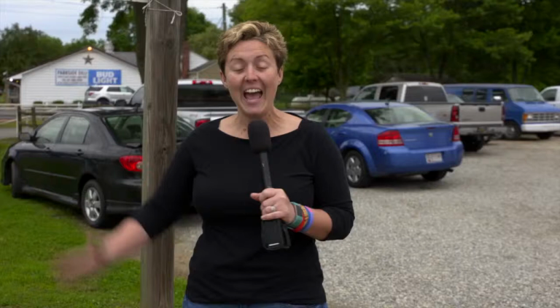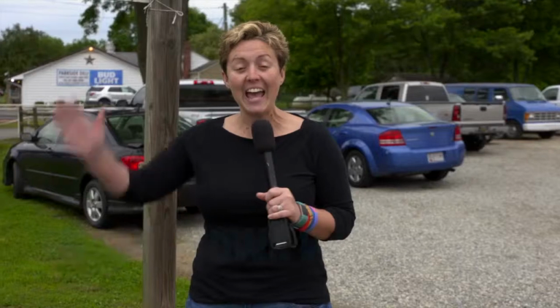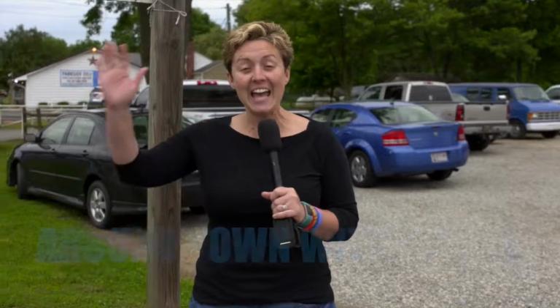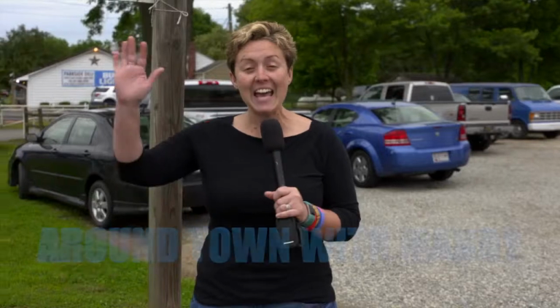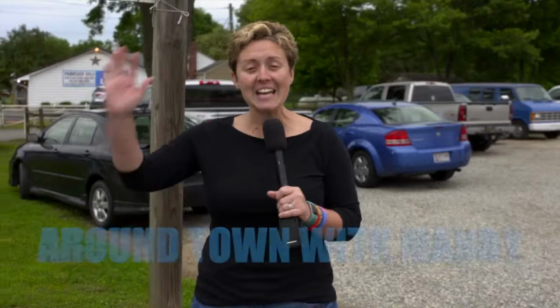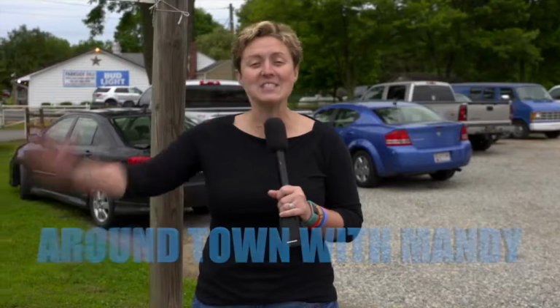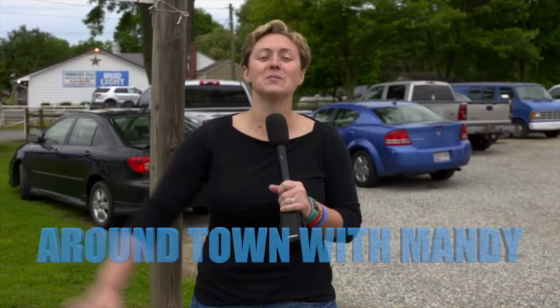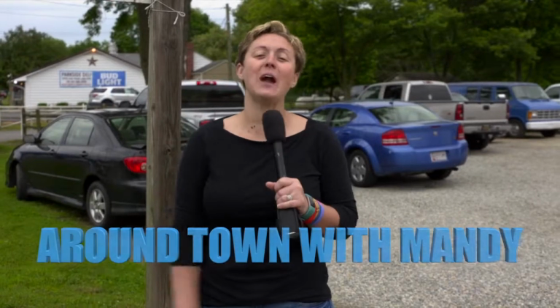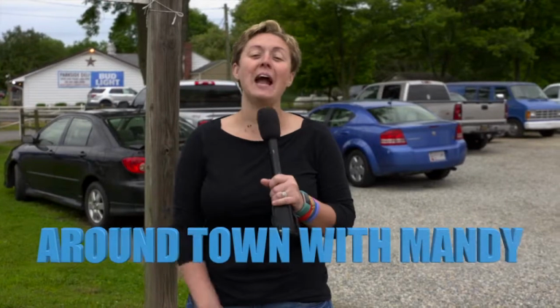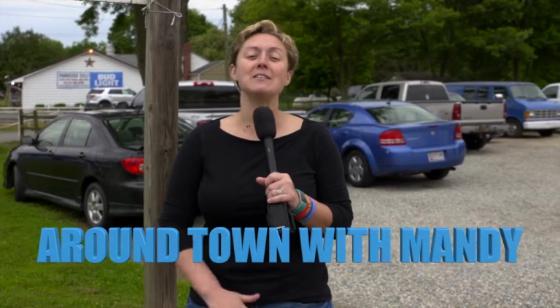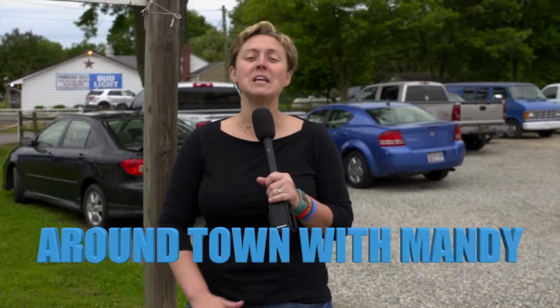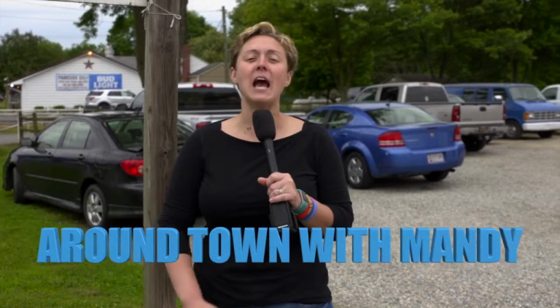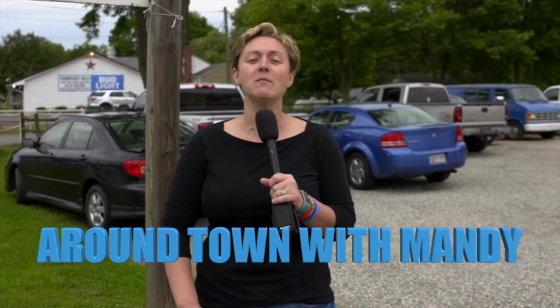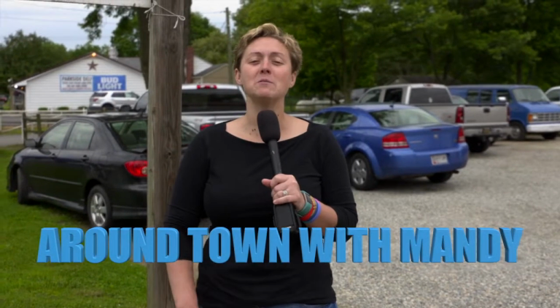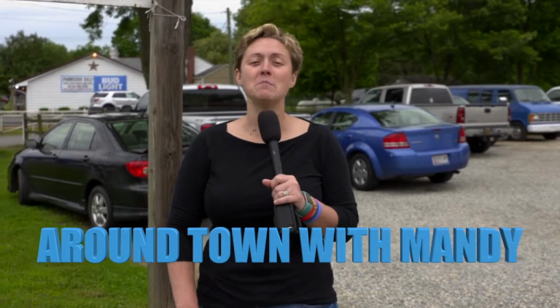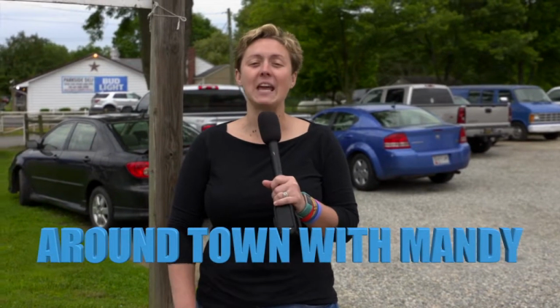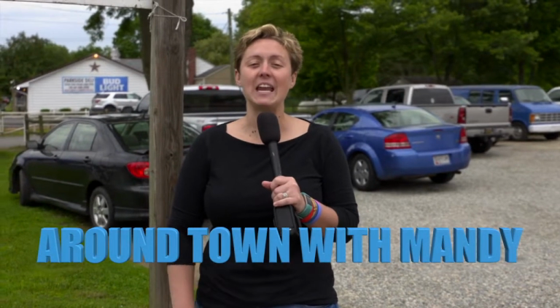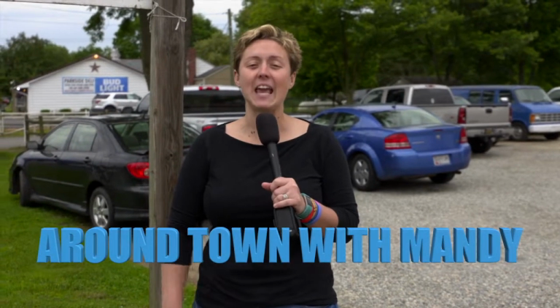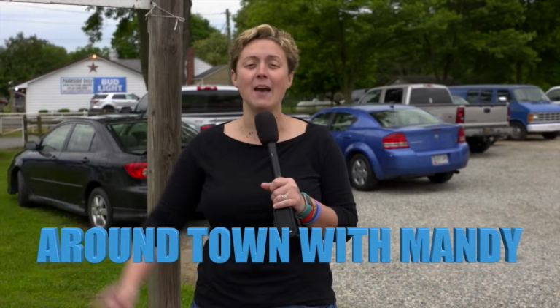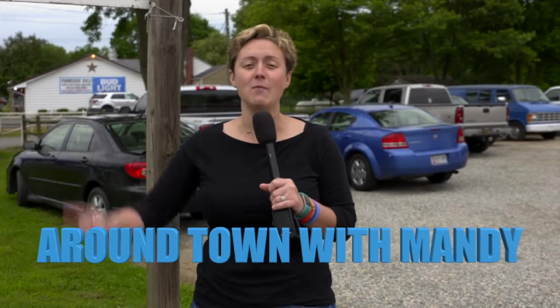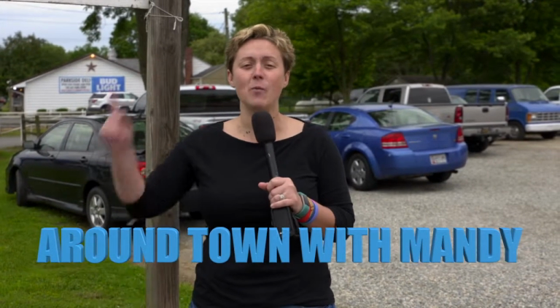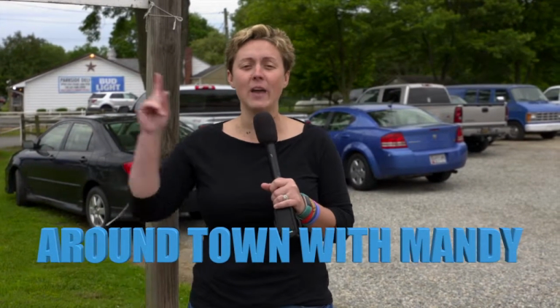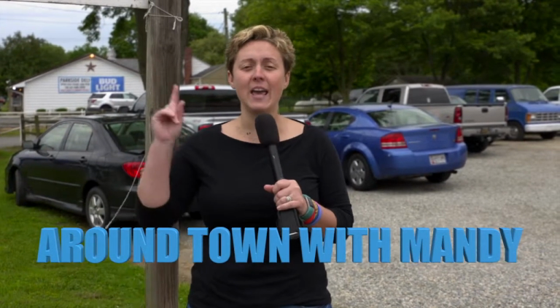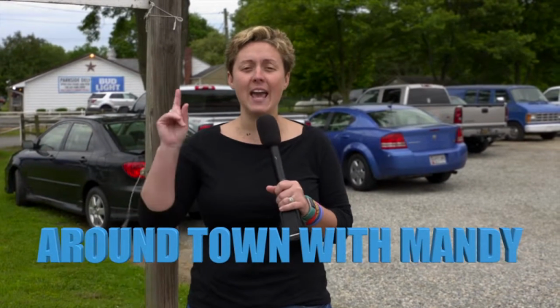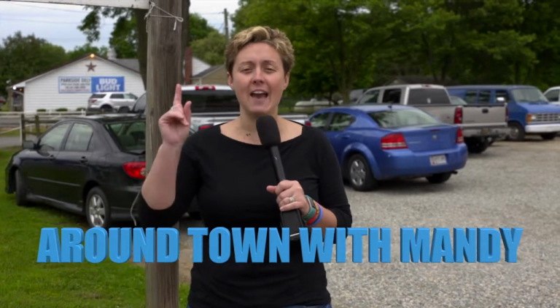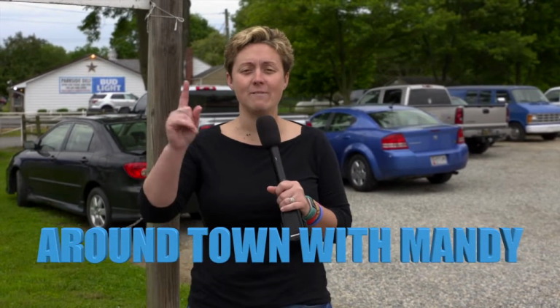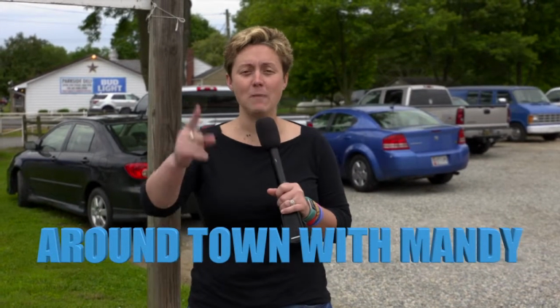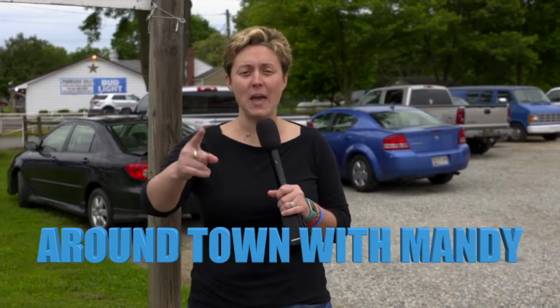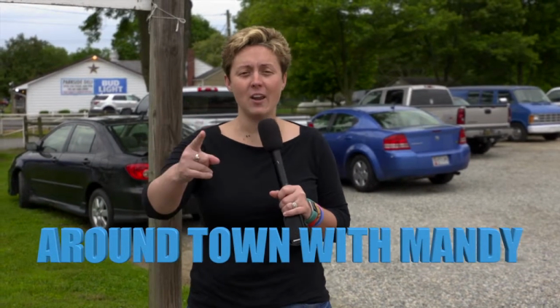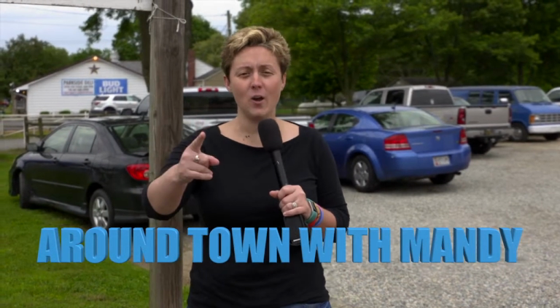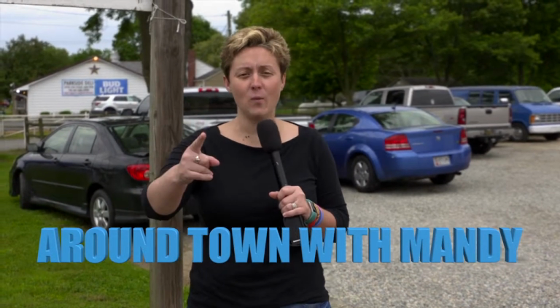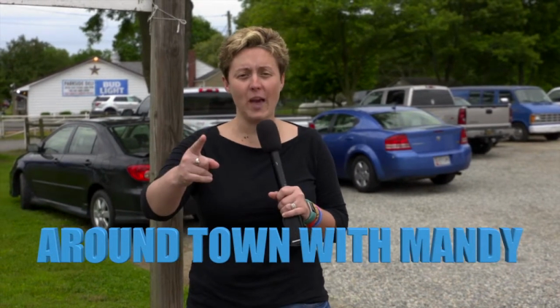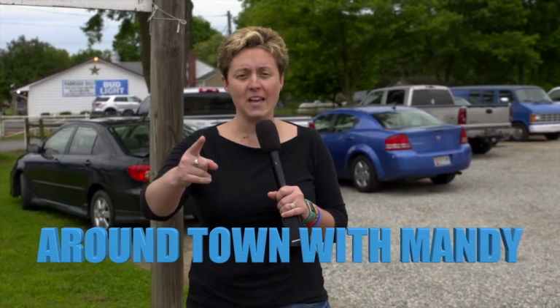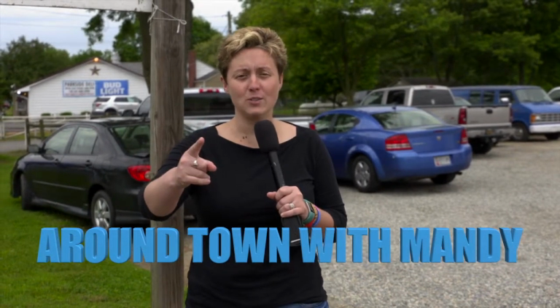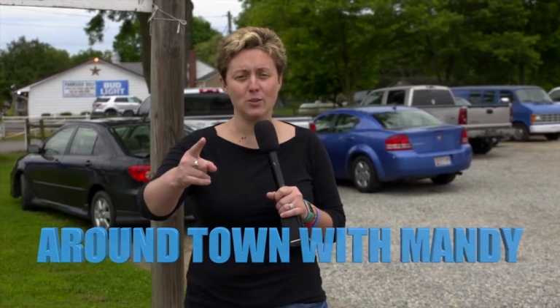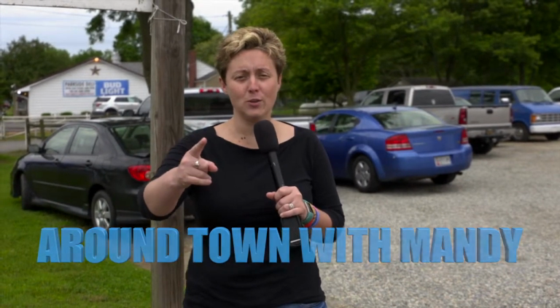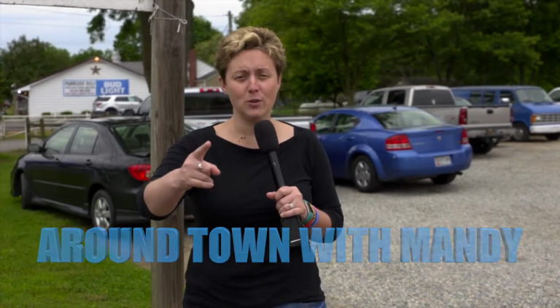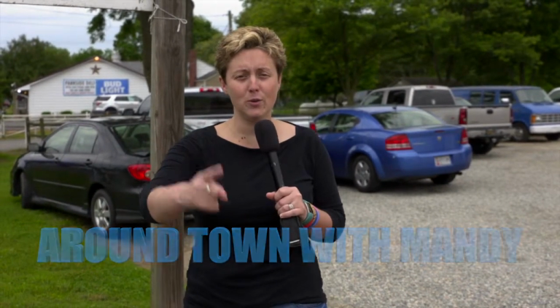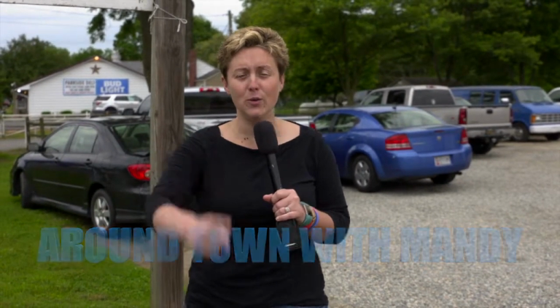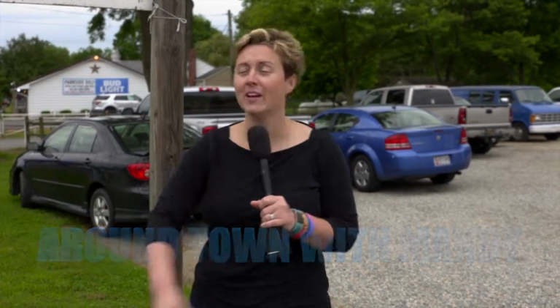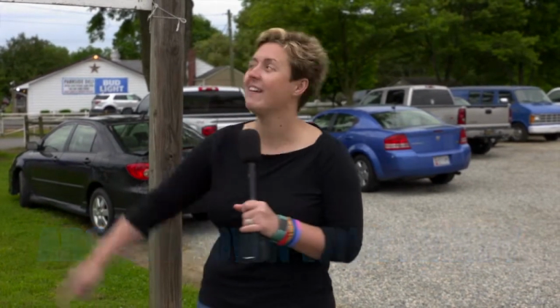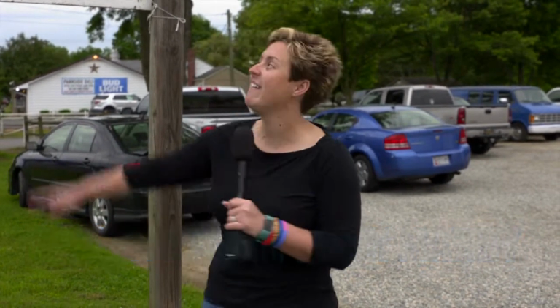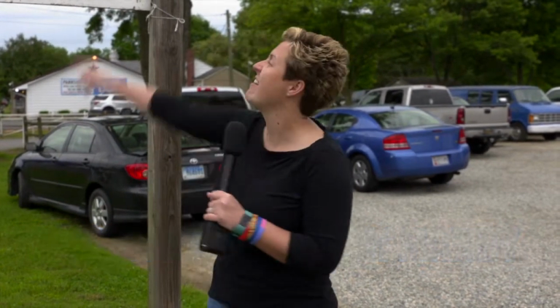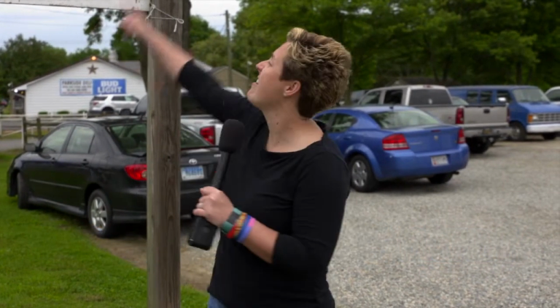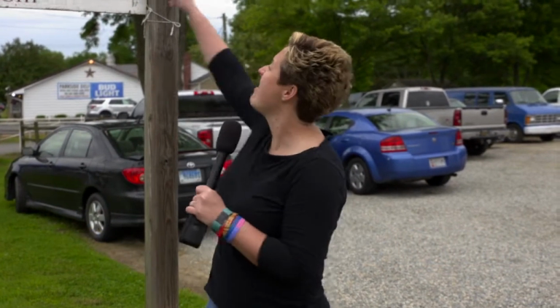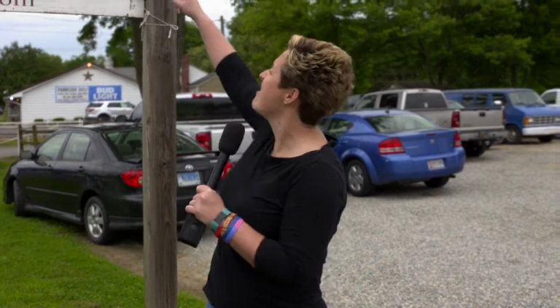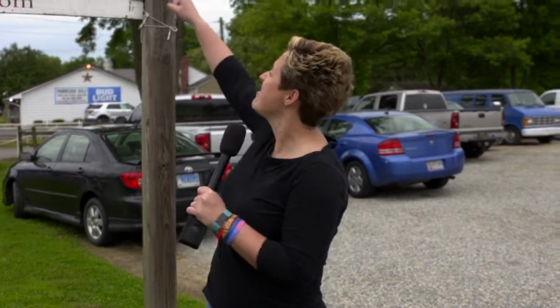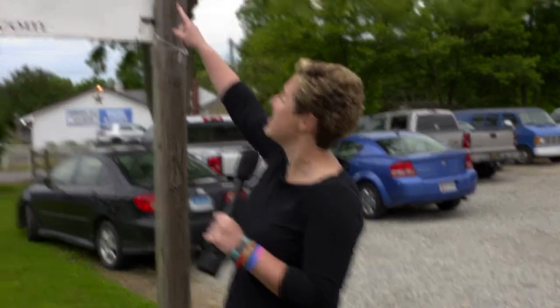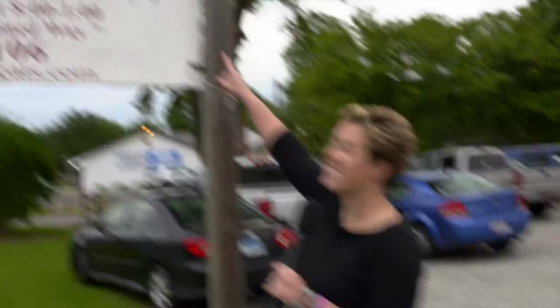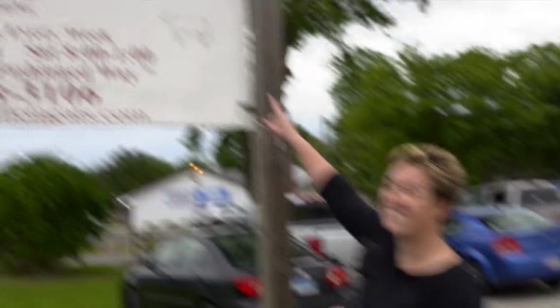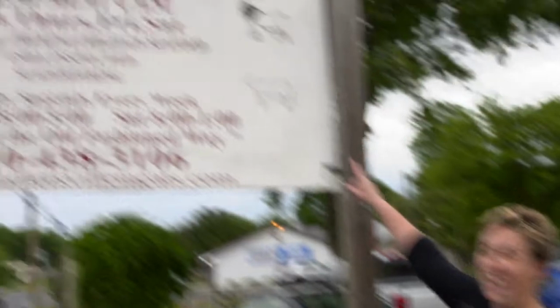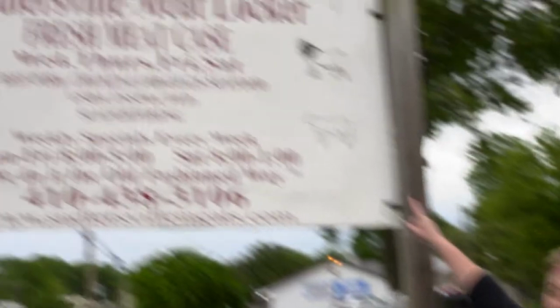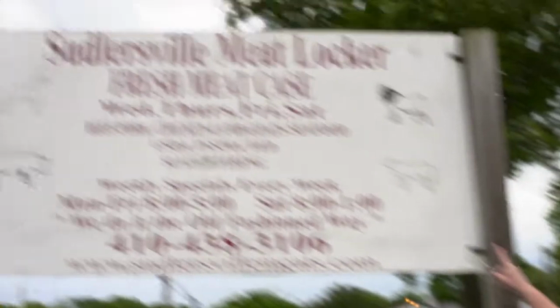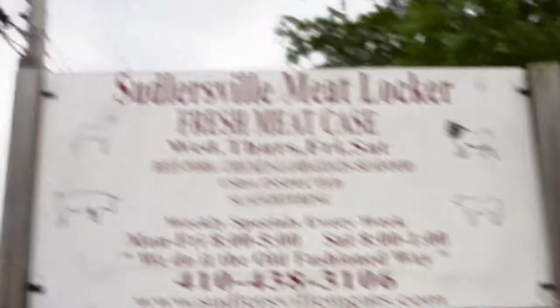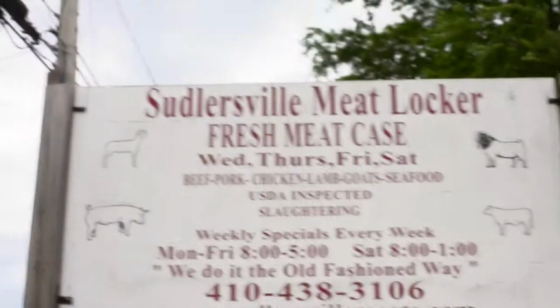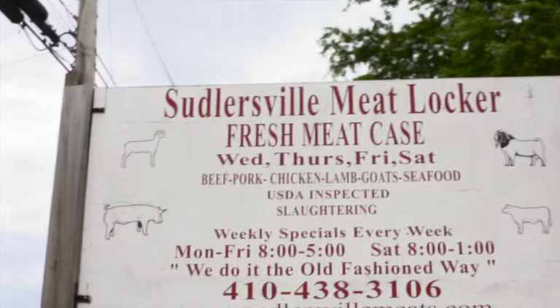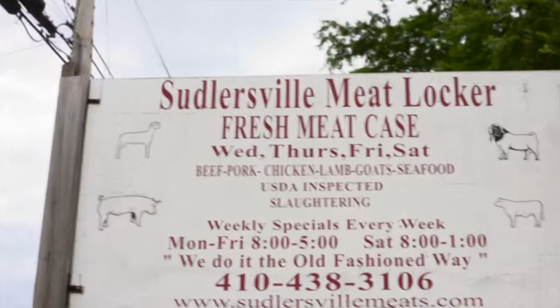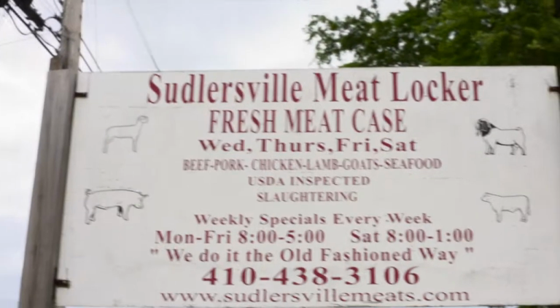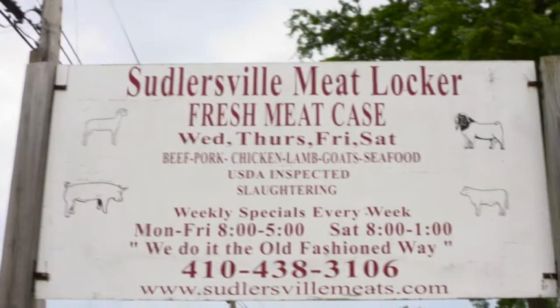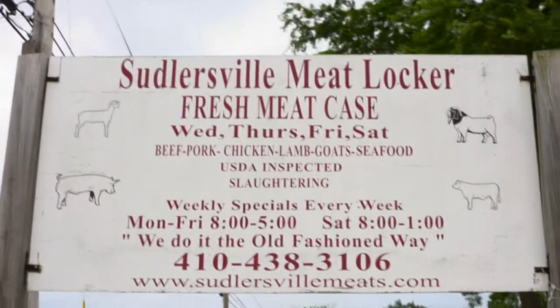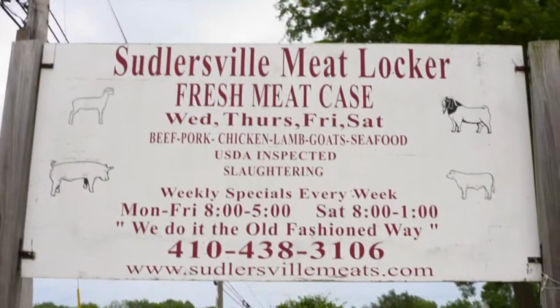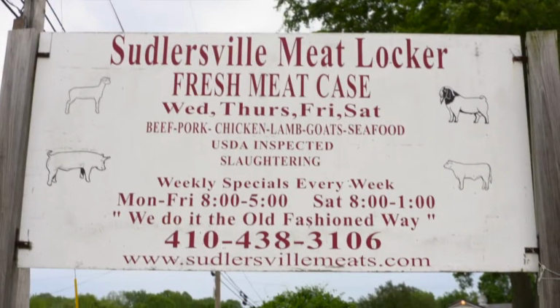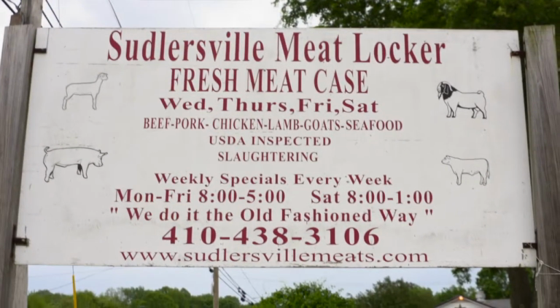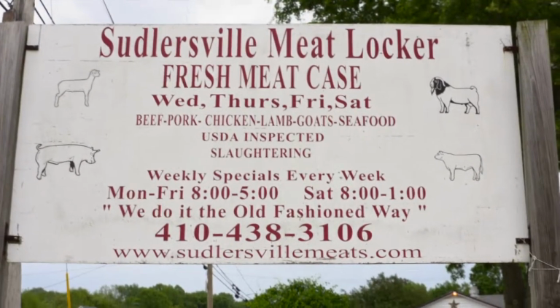Hey, it's Around Town with Mandy, and we have made our way to the Suttlersville Meat Locker.